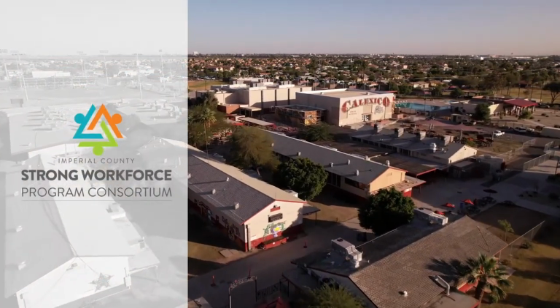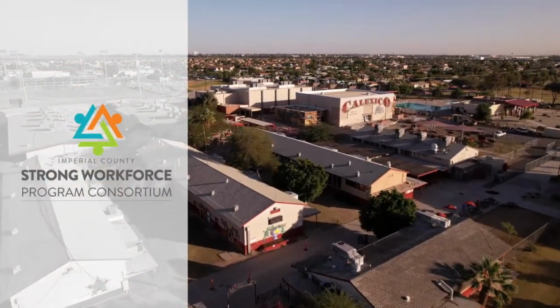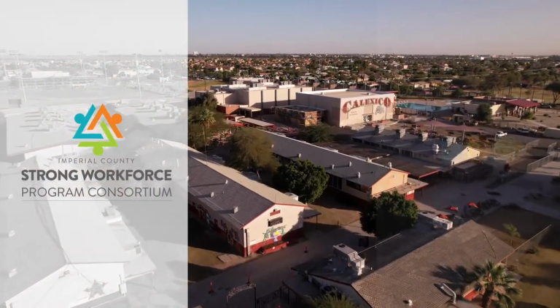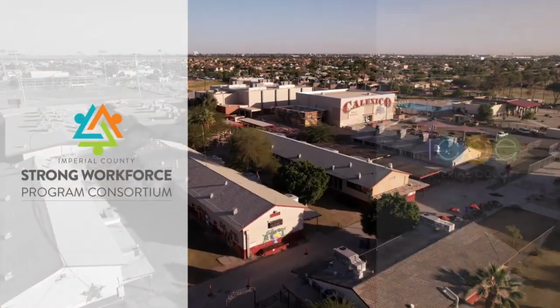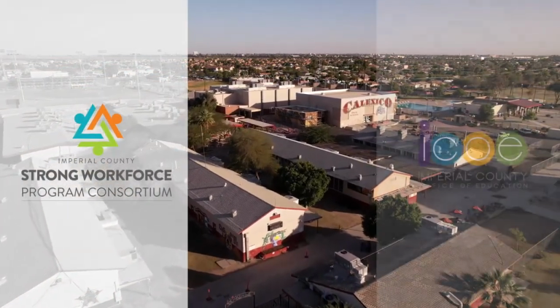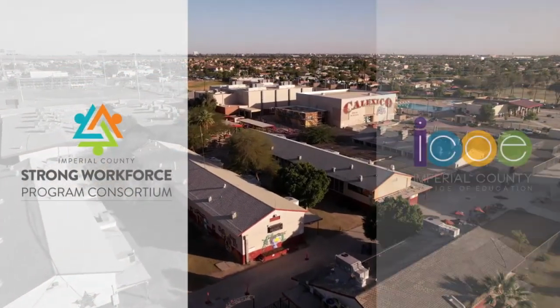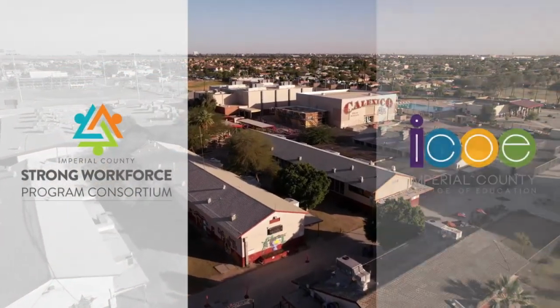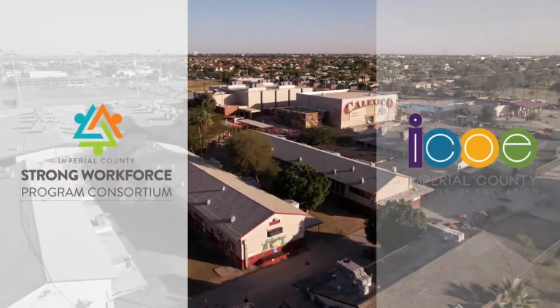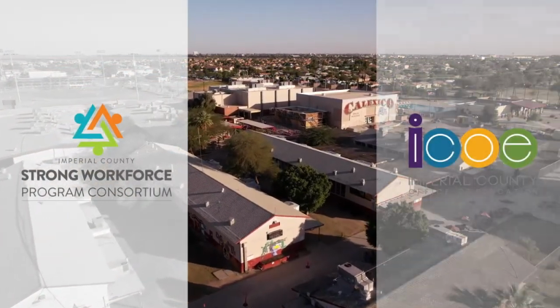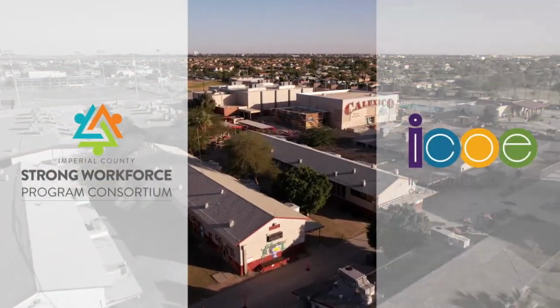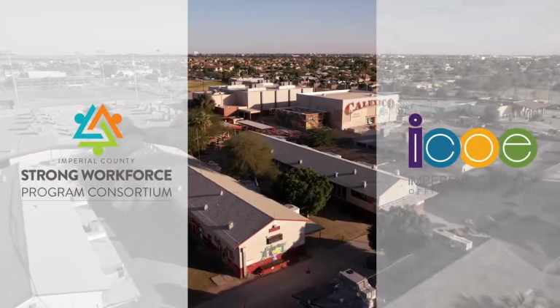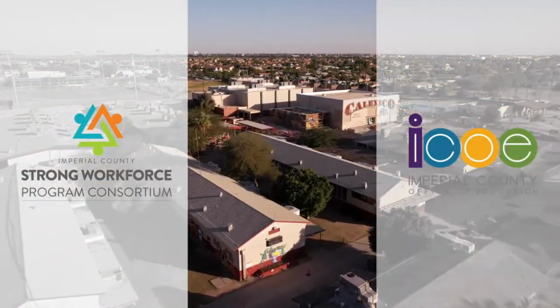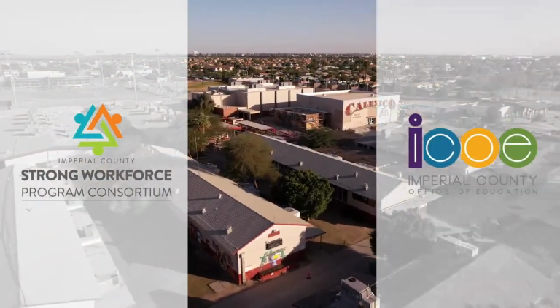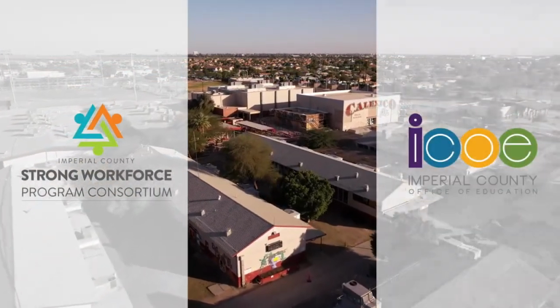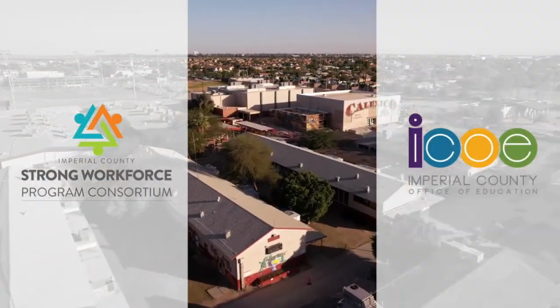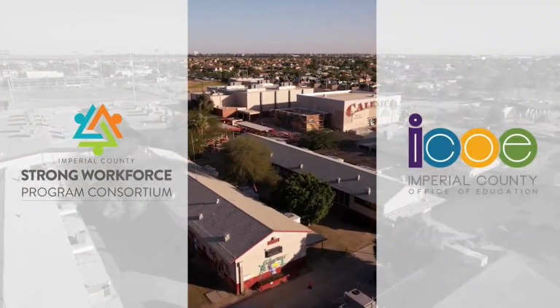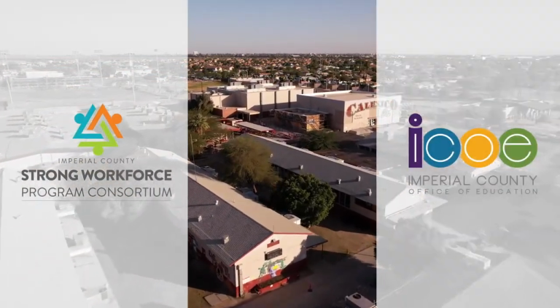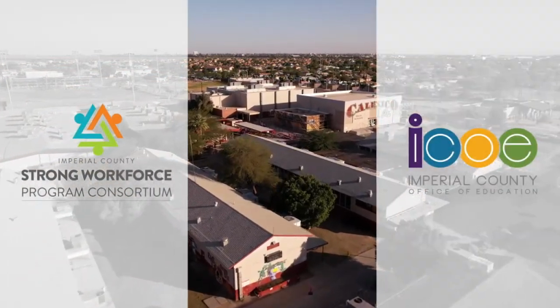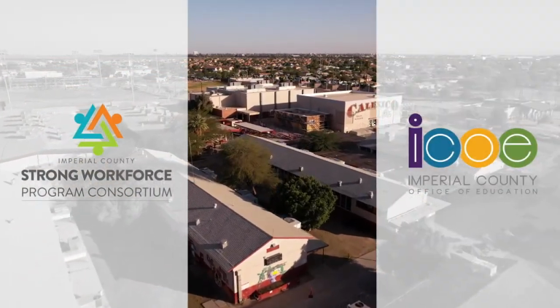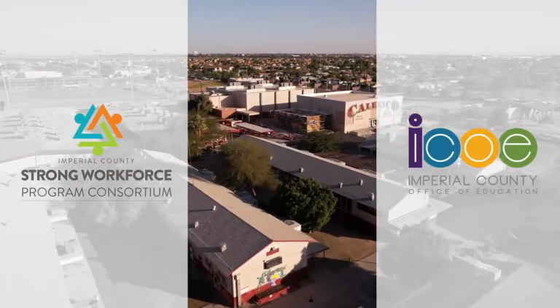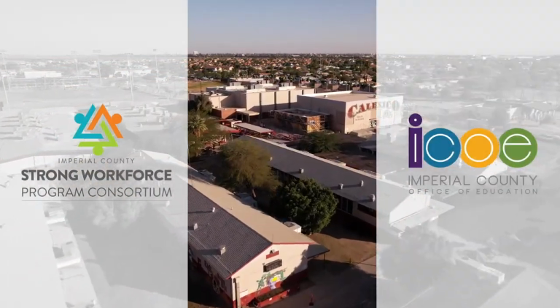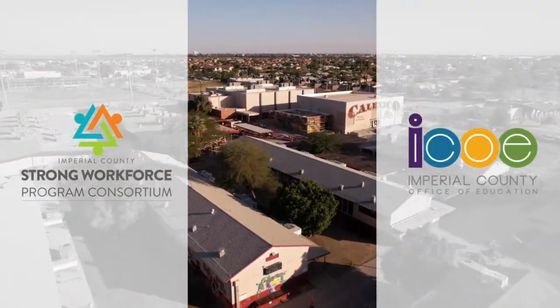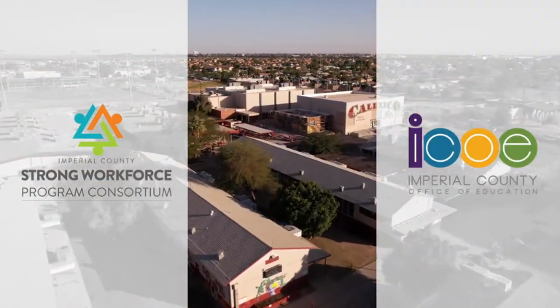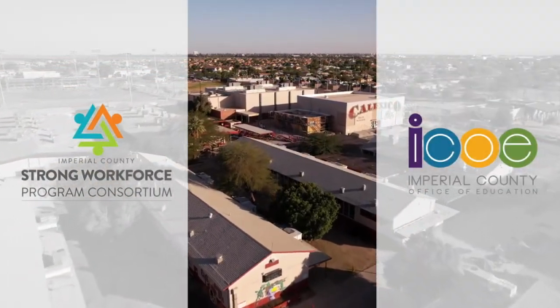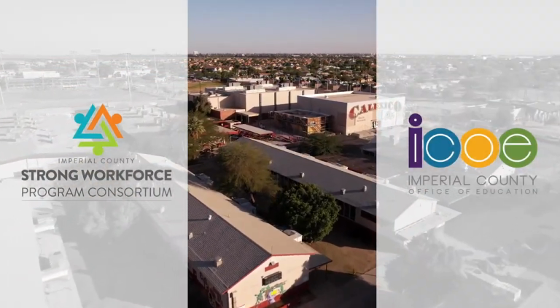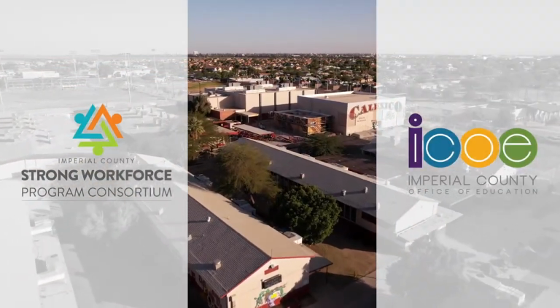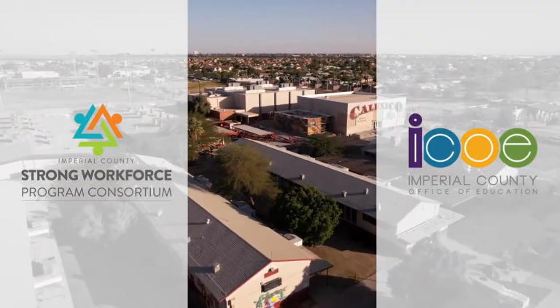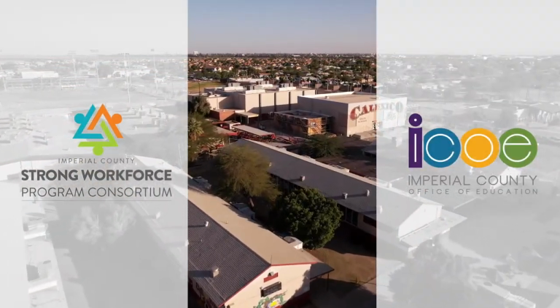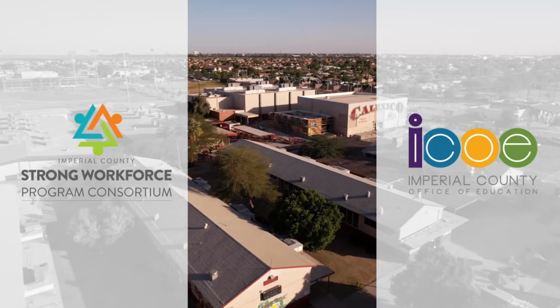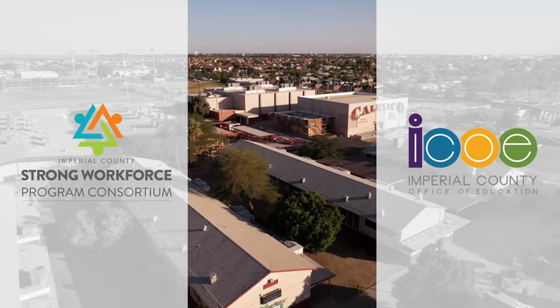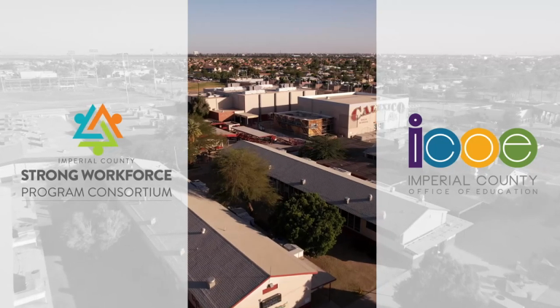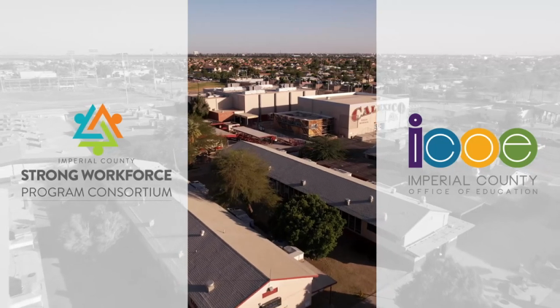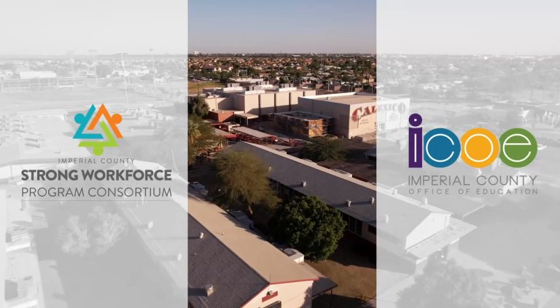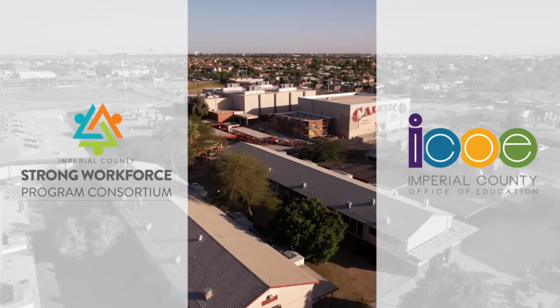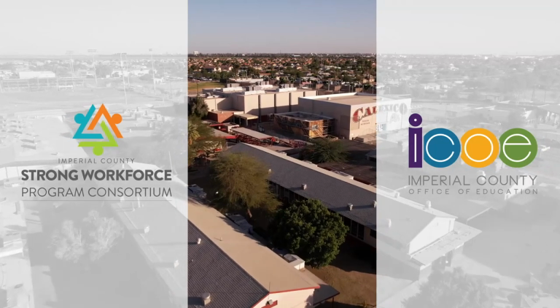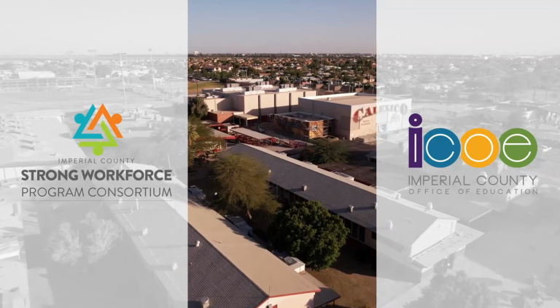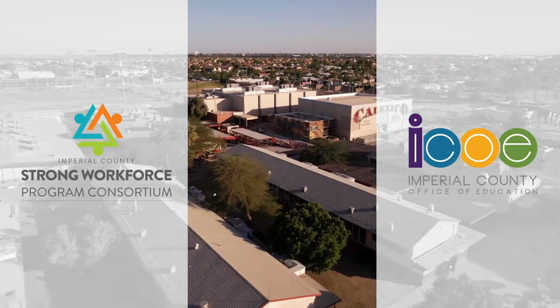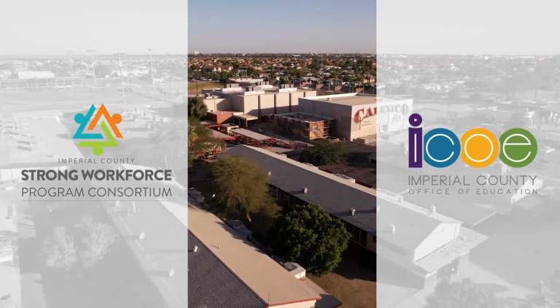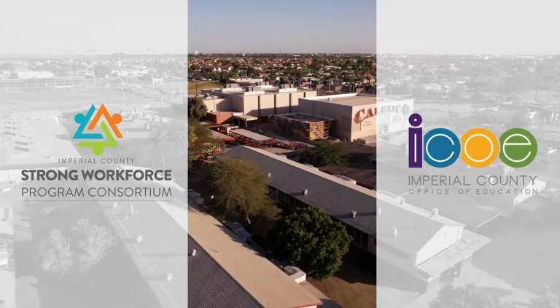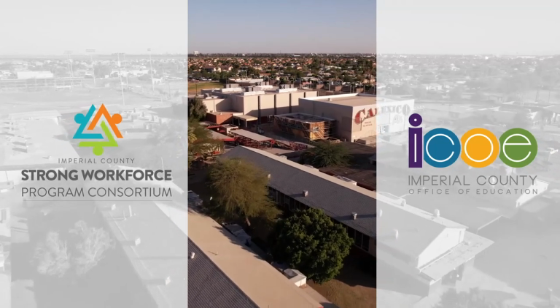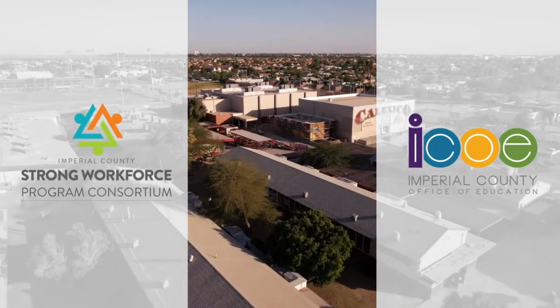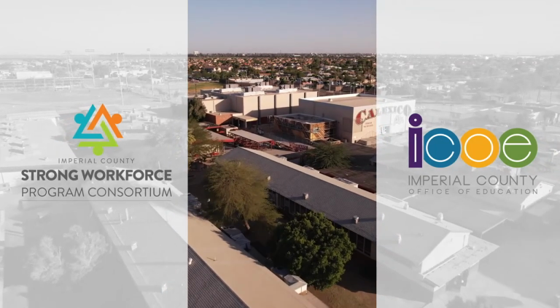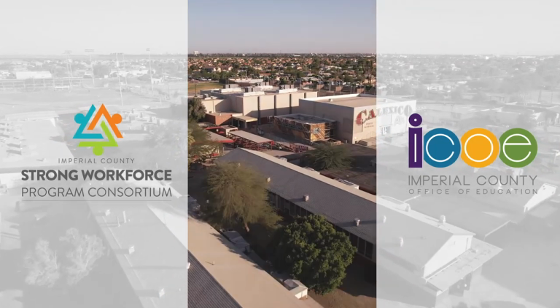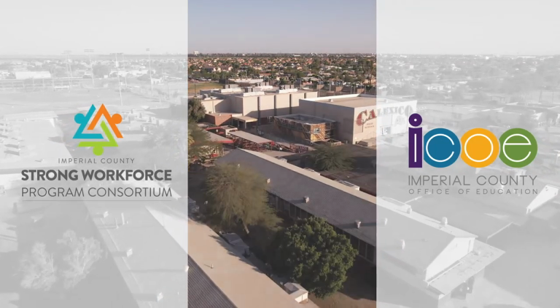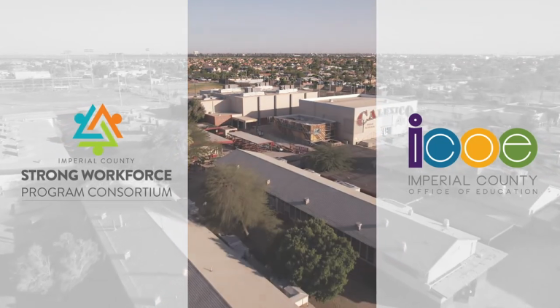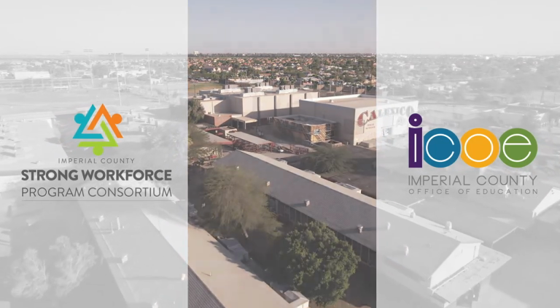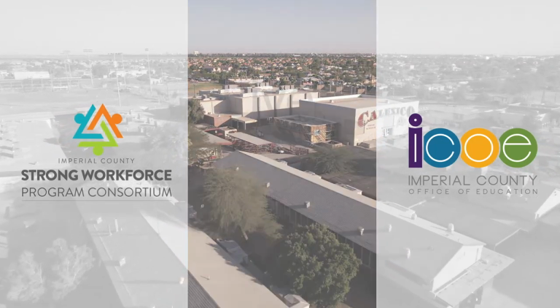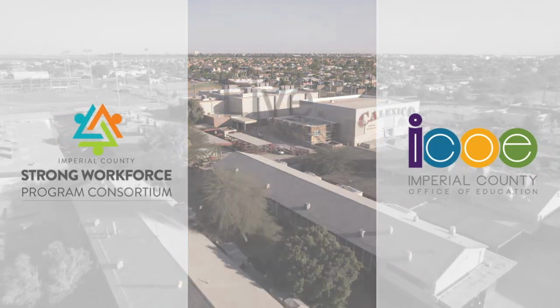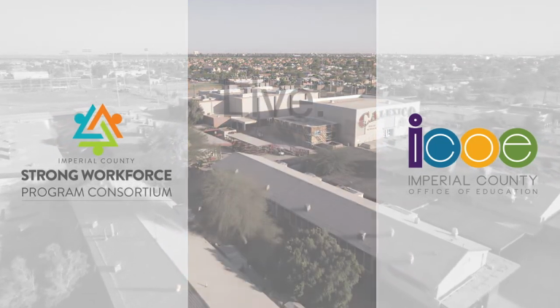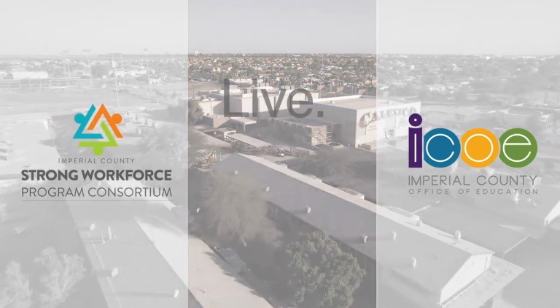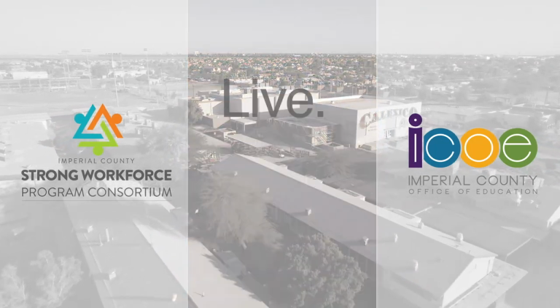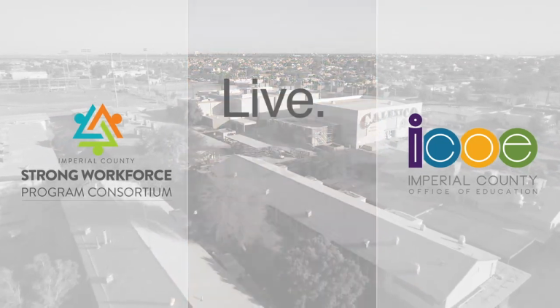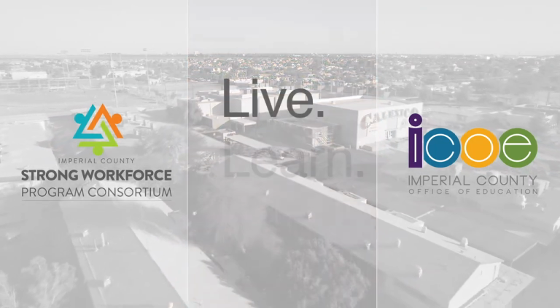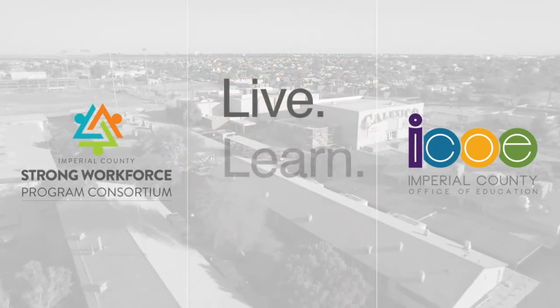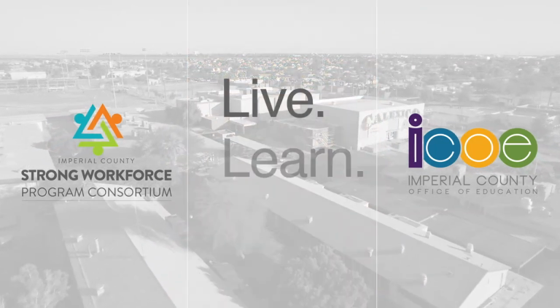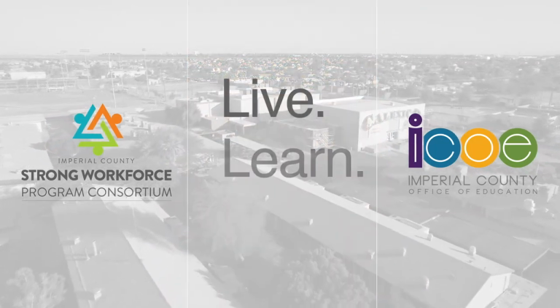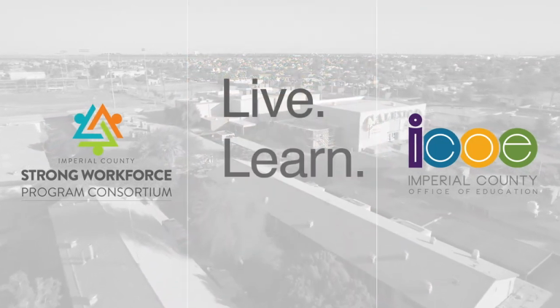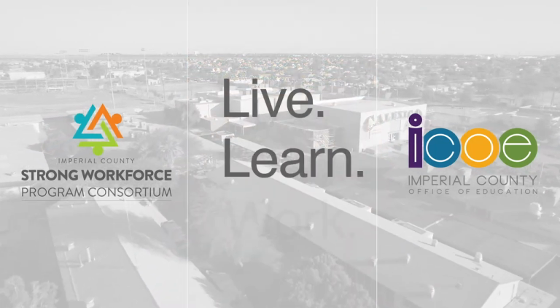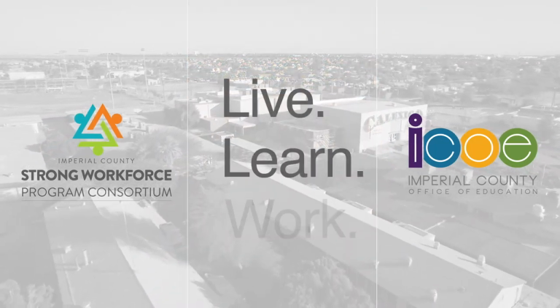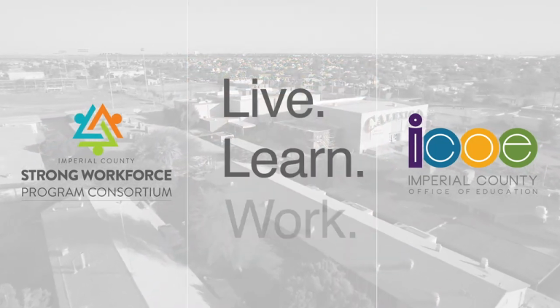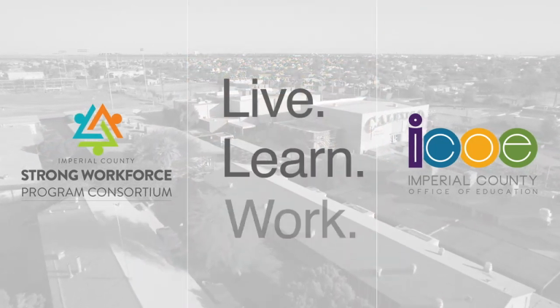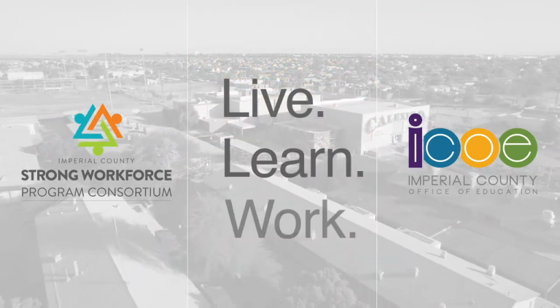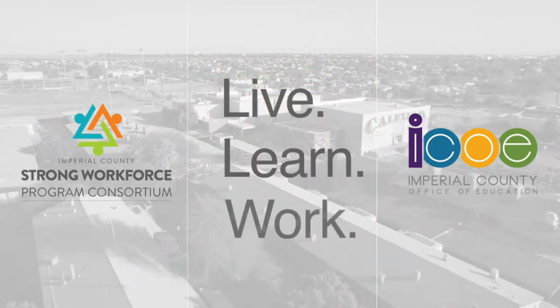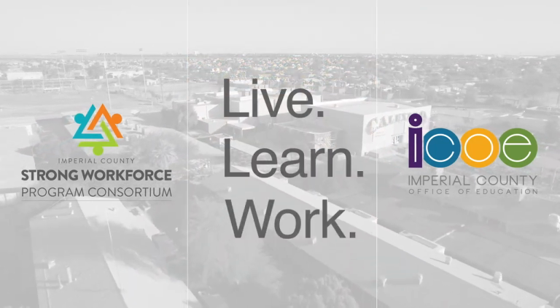This video is made possible by funding from the Strong Workforce Program and the Imperial County Office of Education, where we empower our community to be an ideal place to live, learn, and work.